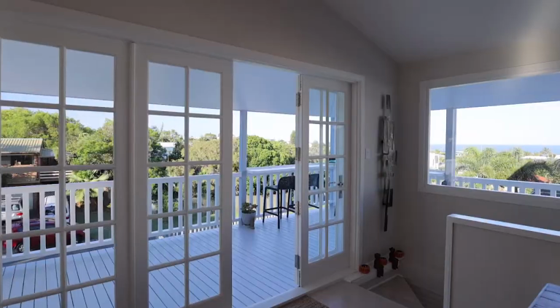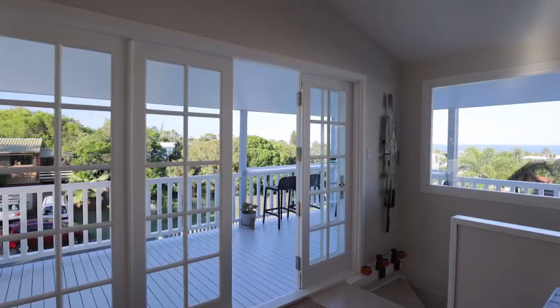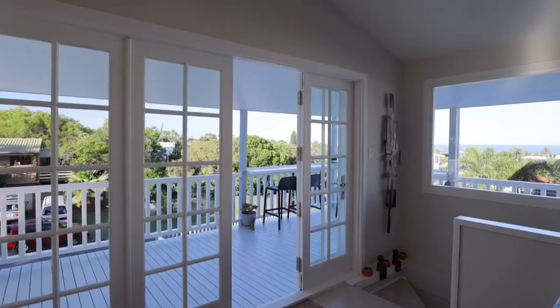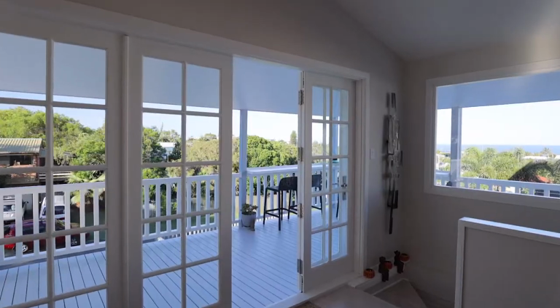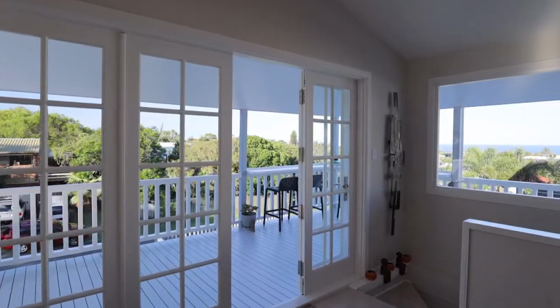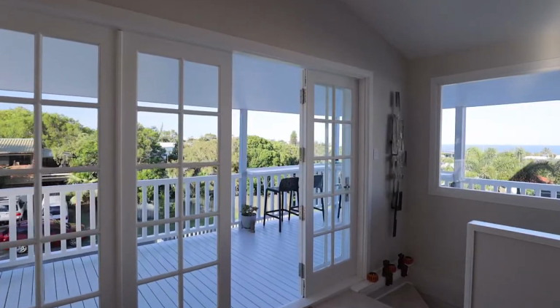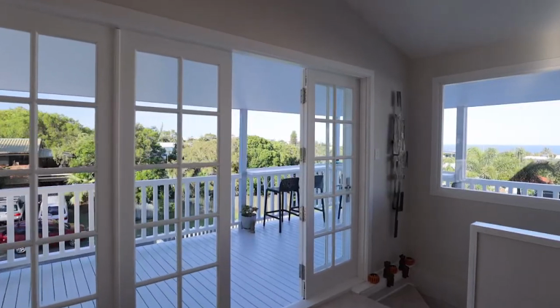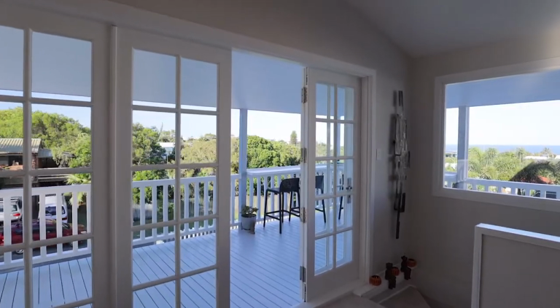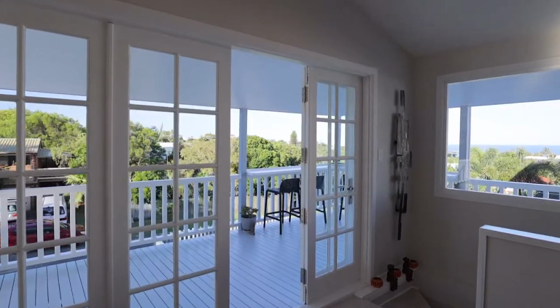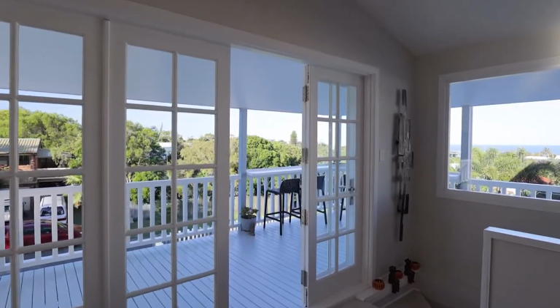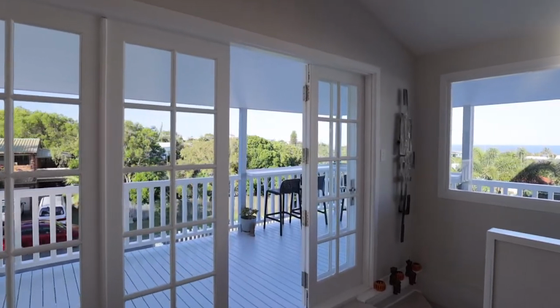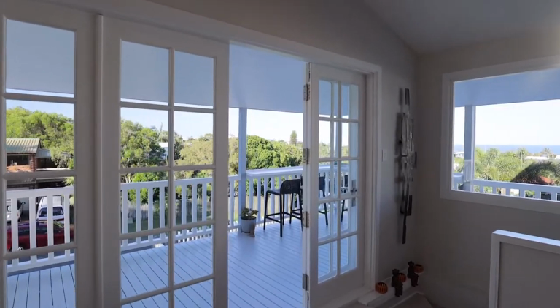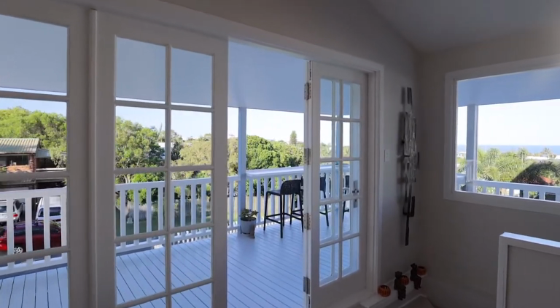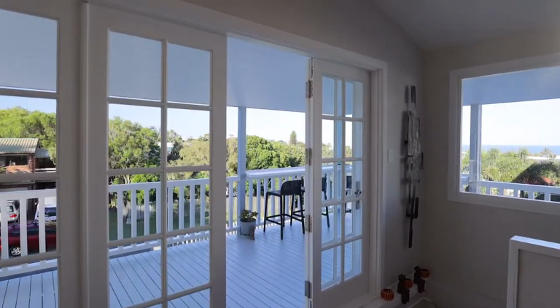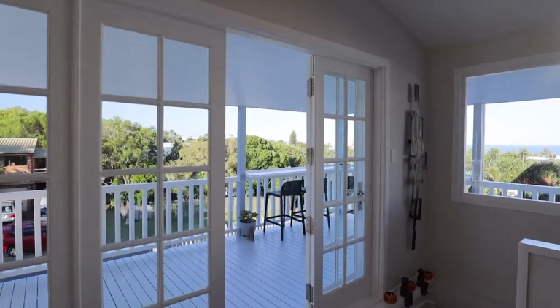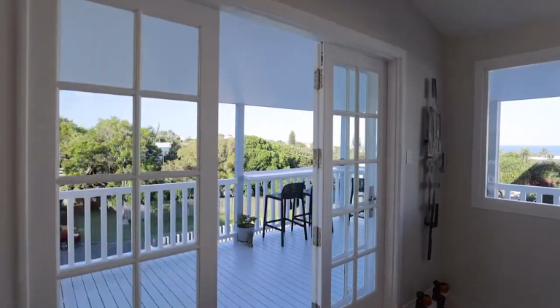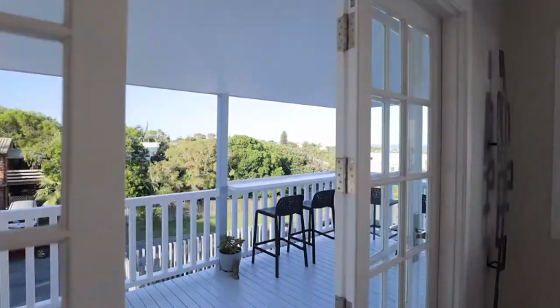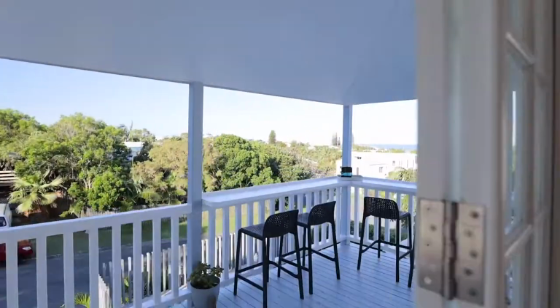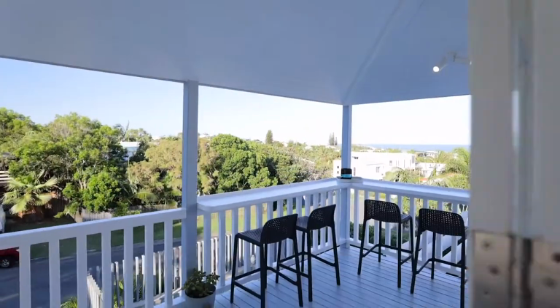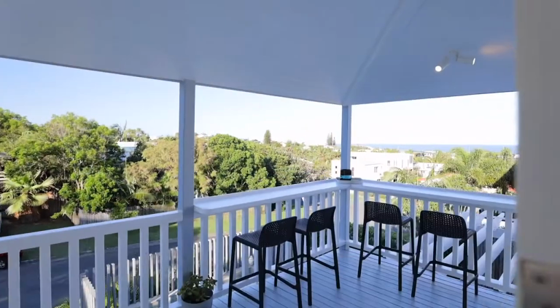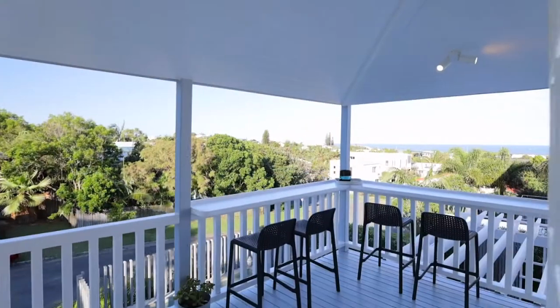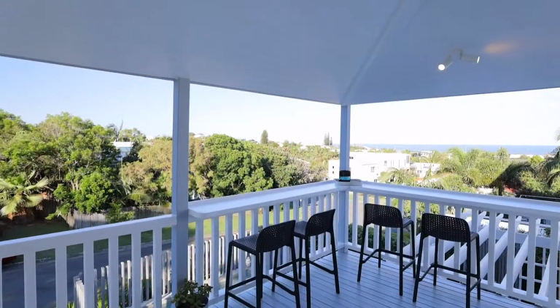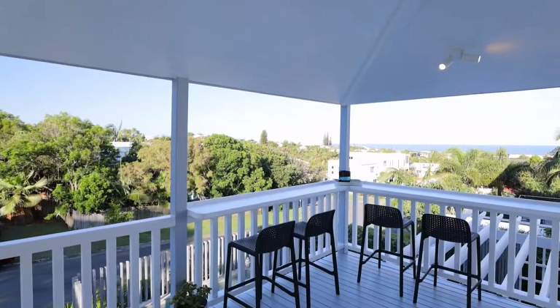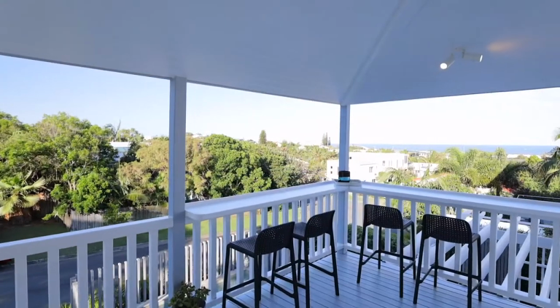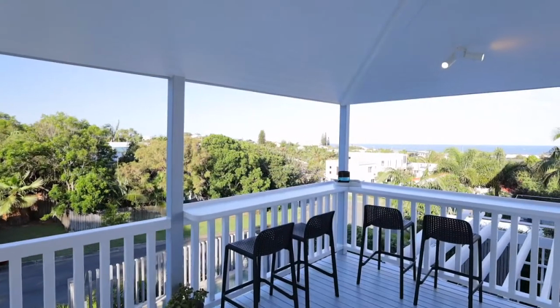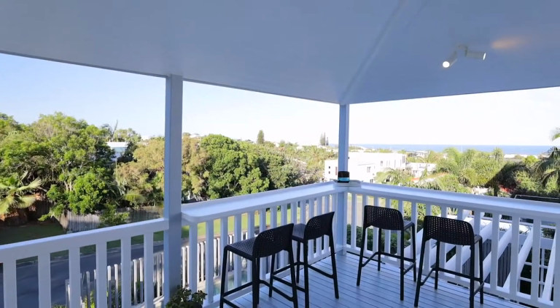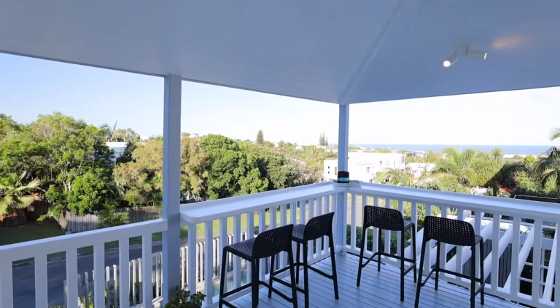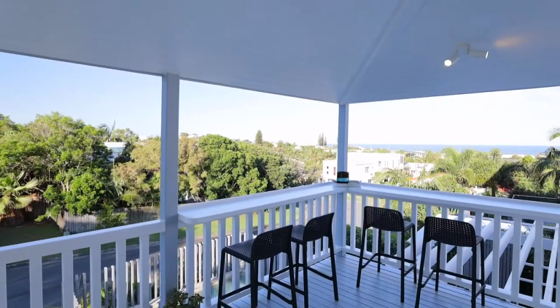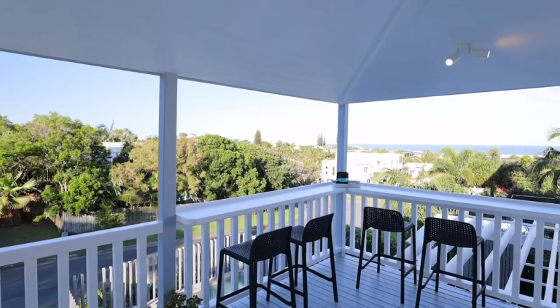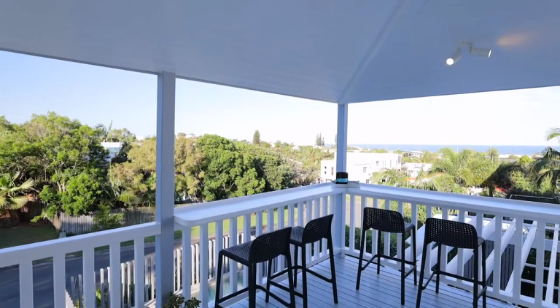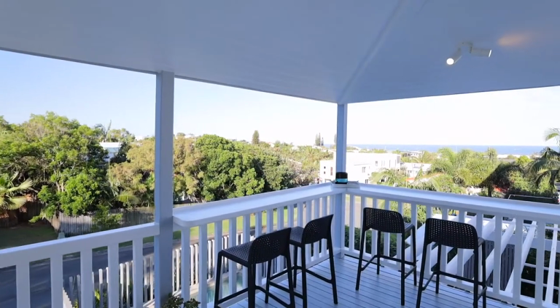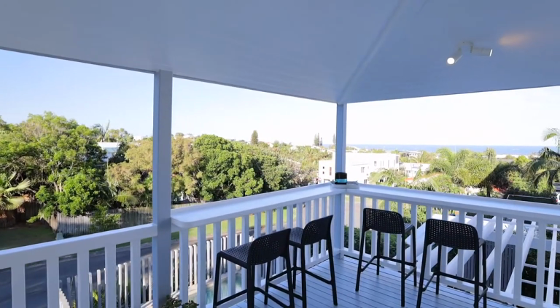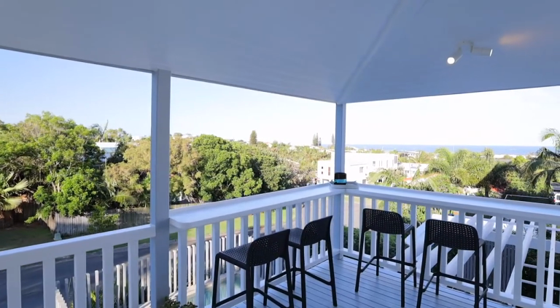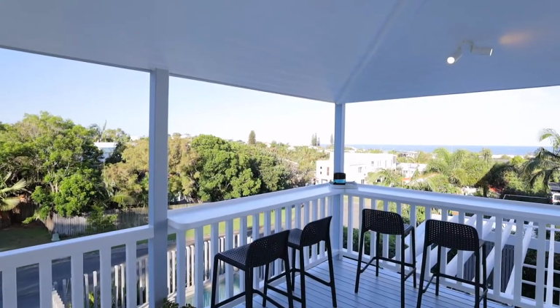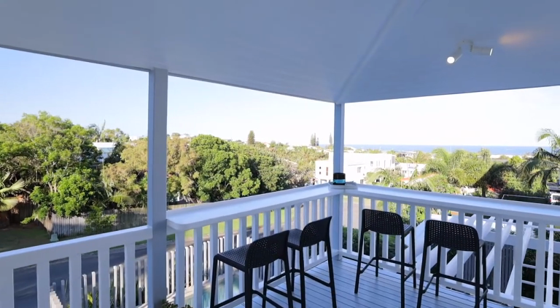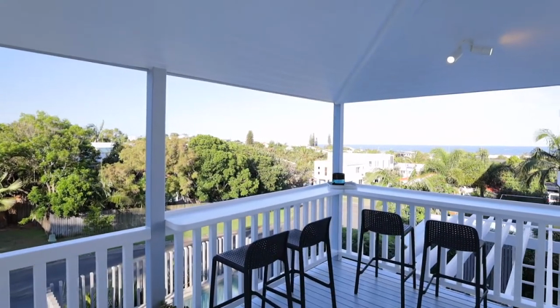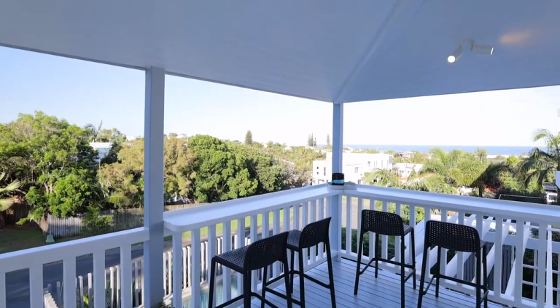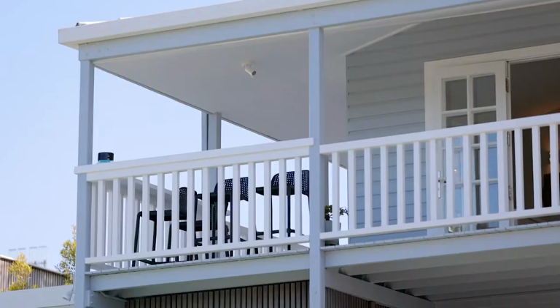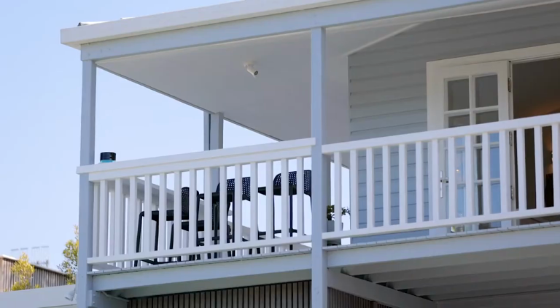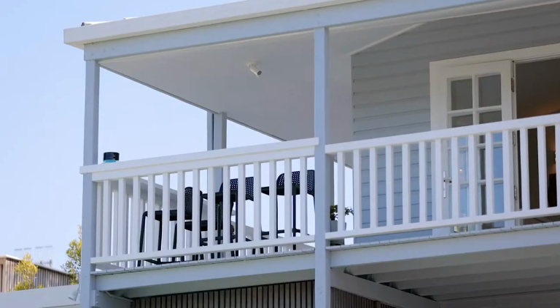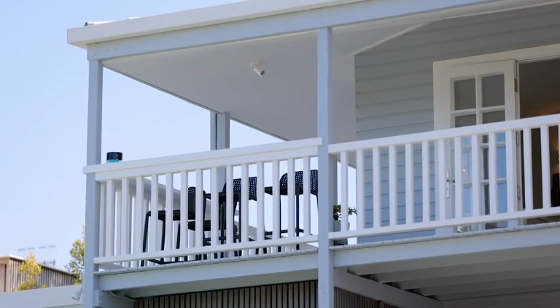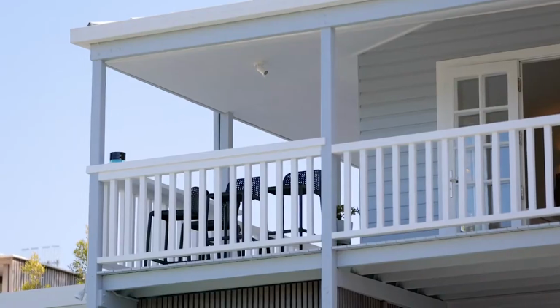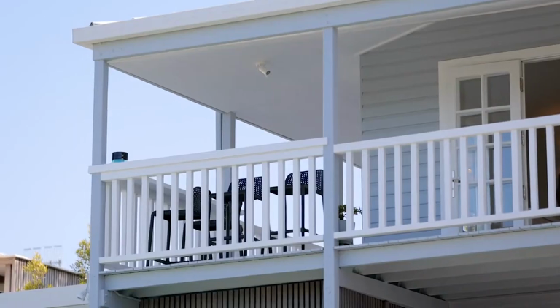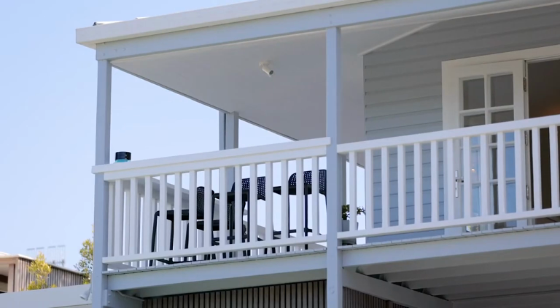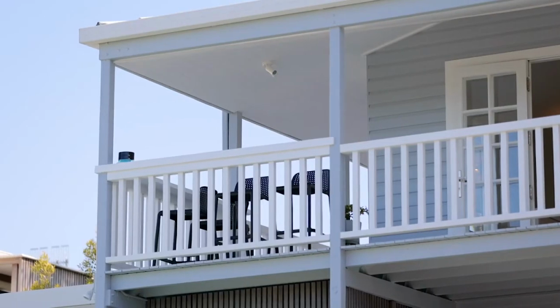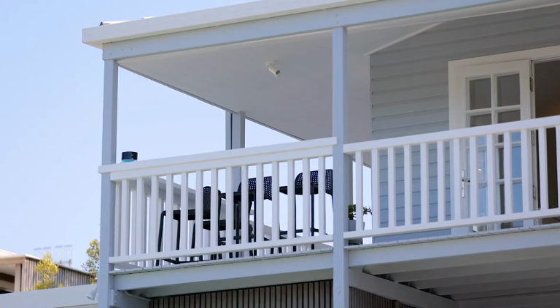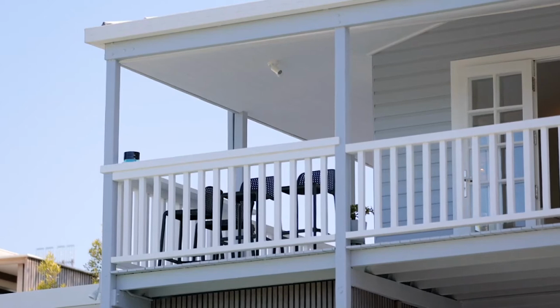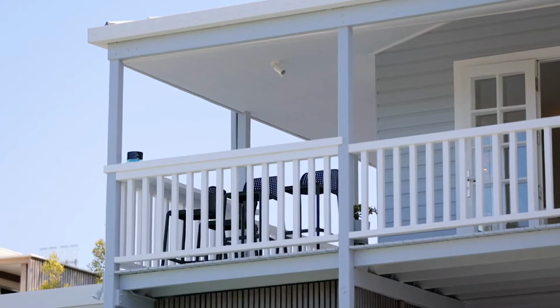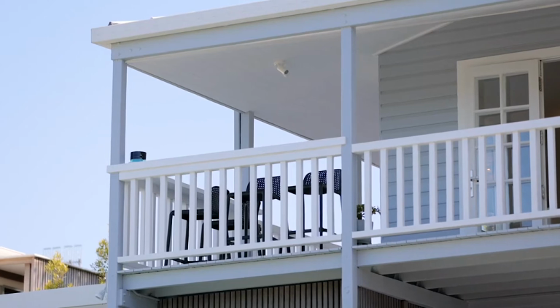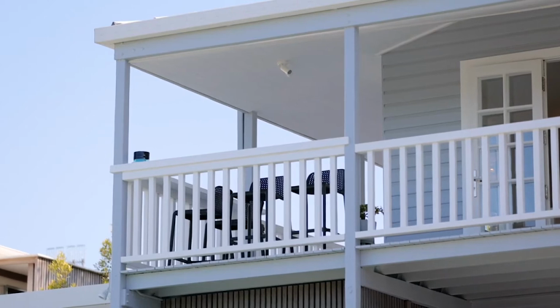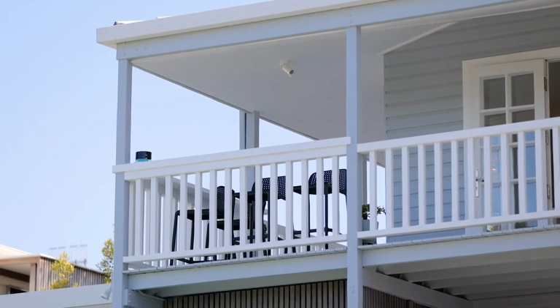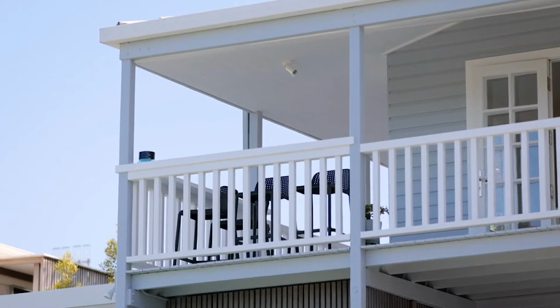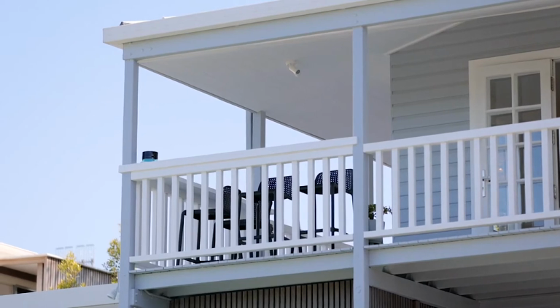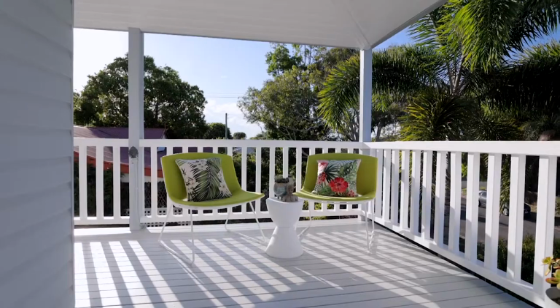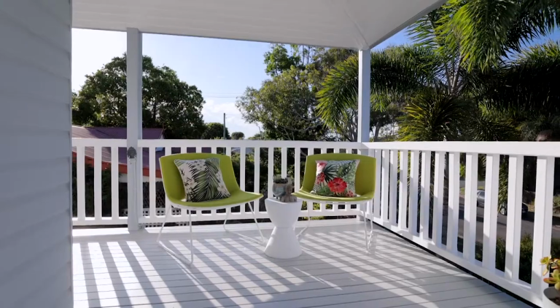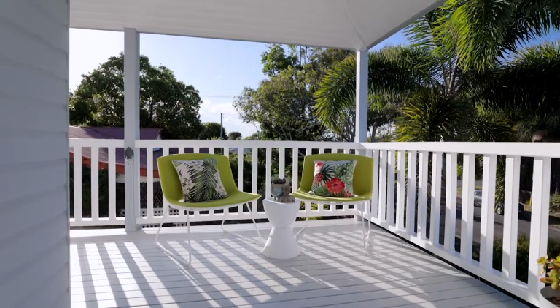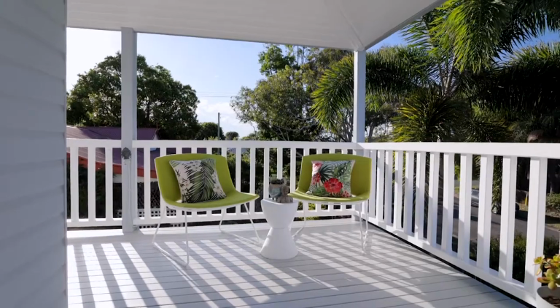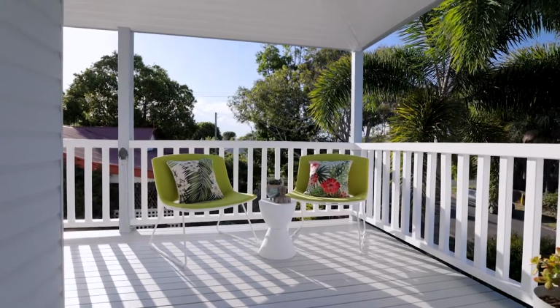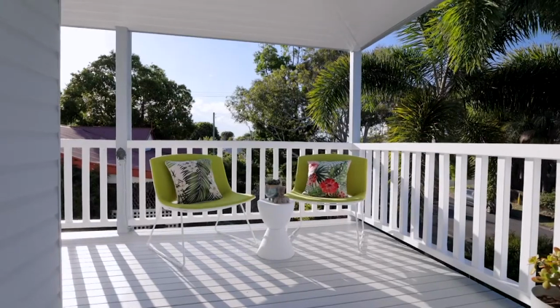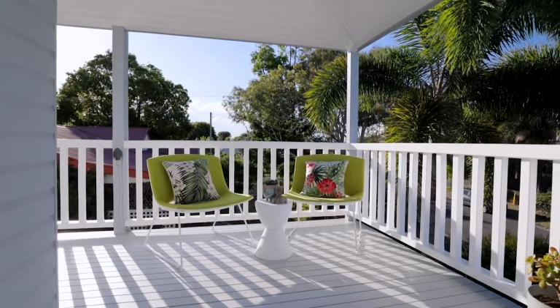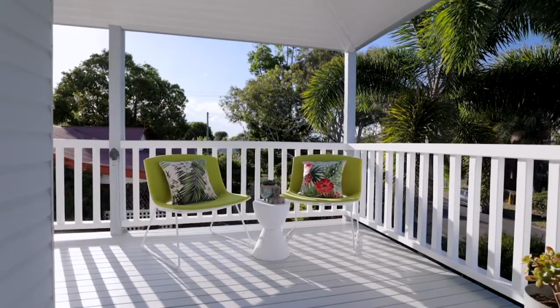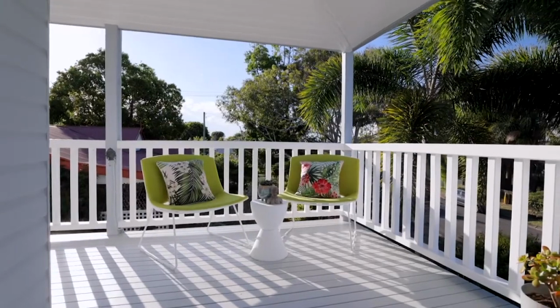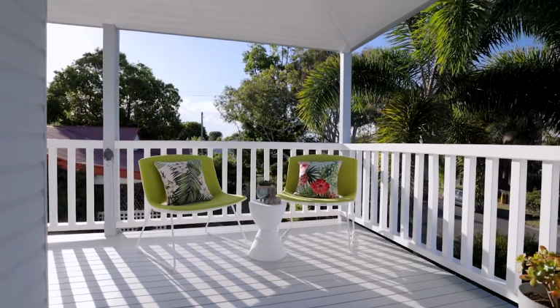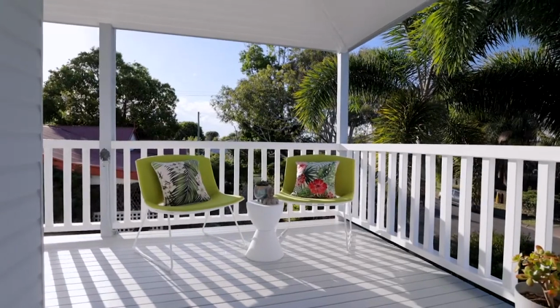French doors extend to a wraparound veranda — the ideal place to enjoy a morning cuppa and watch the sunrise.